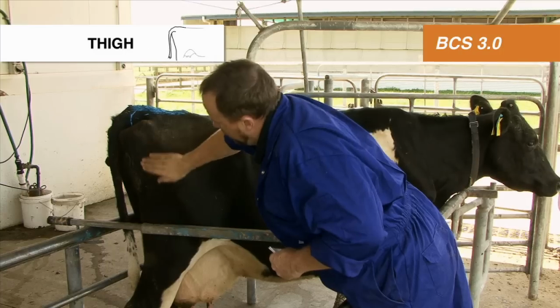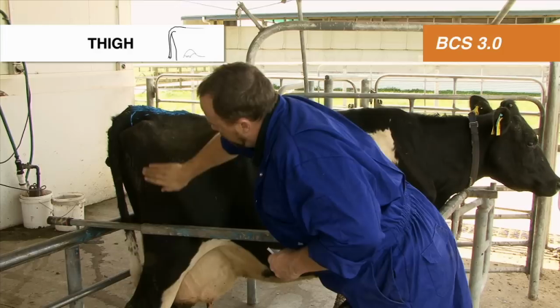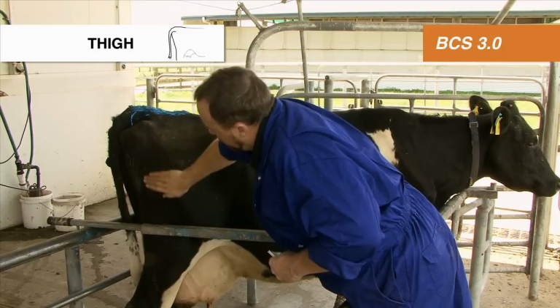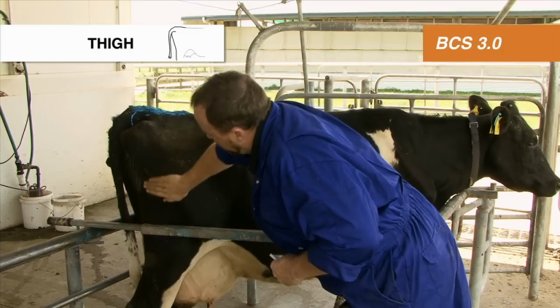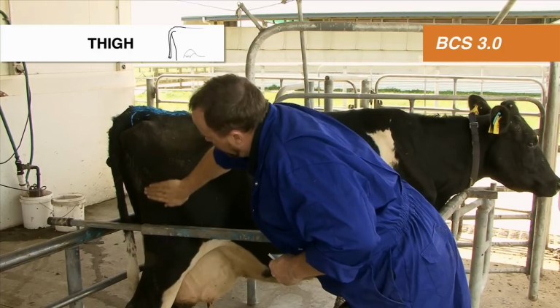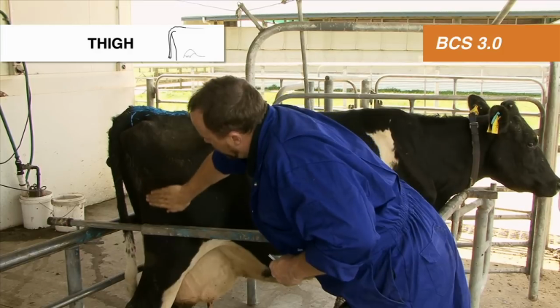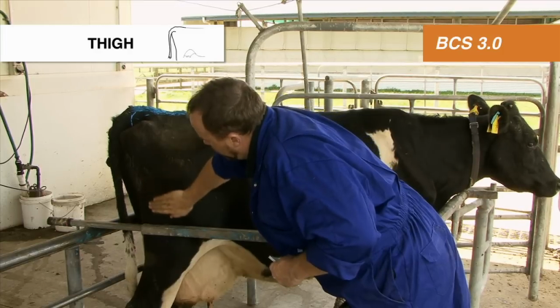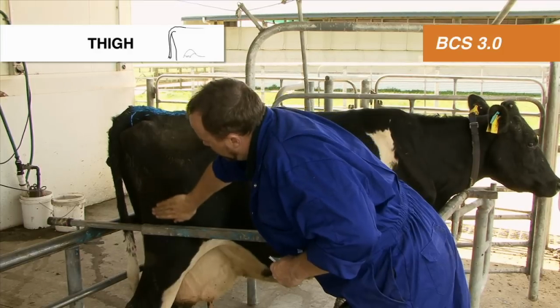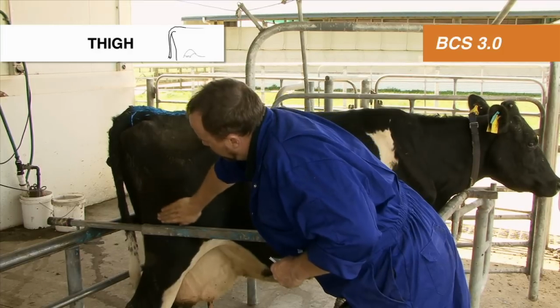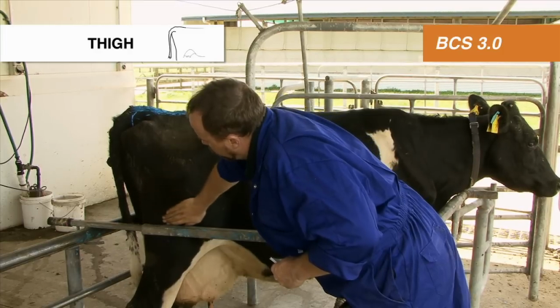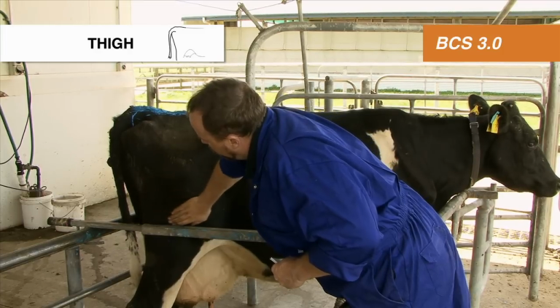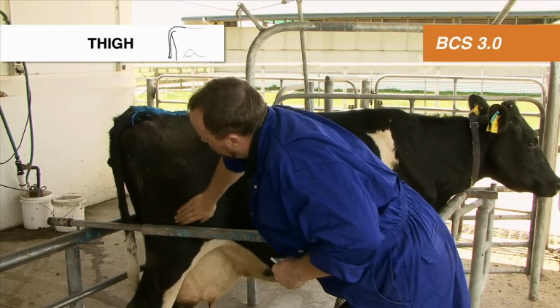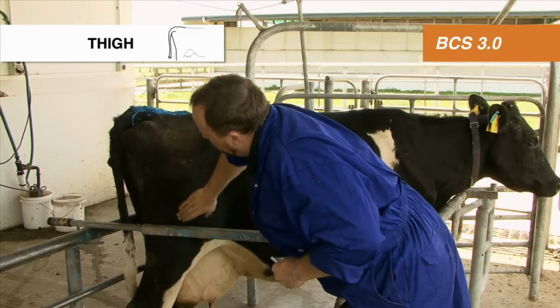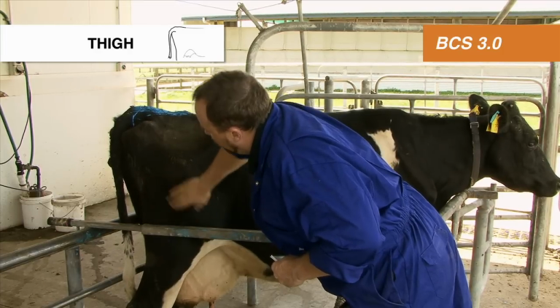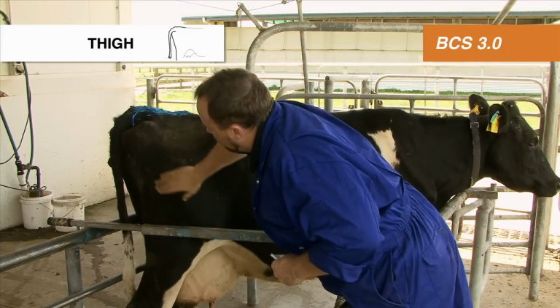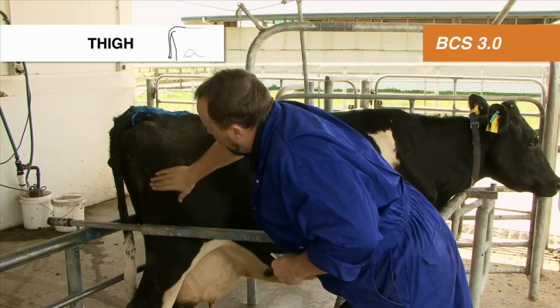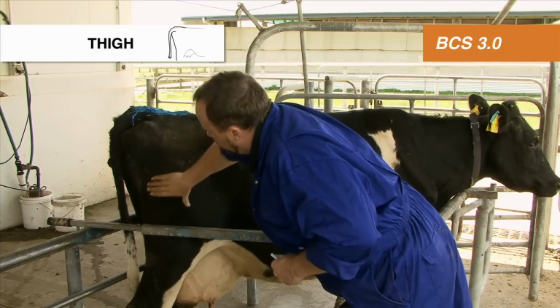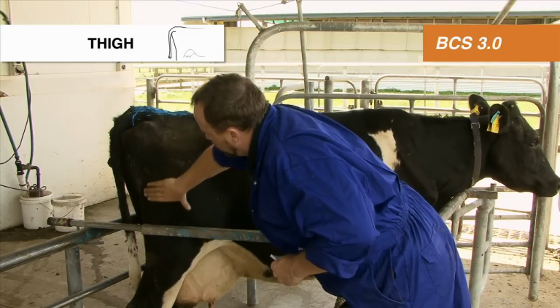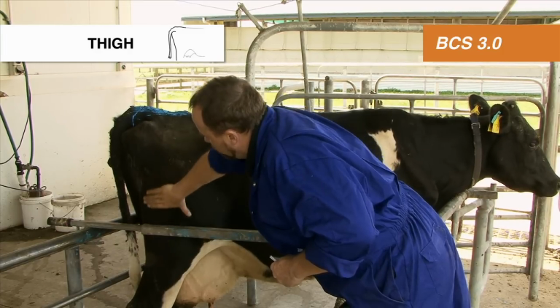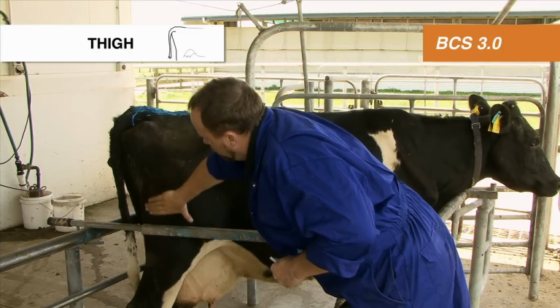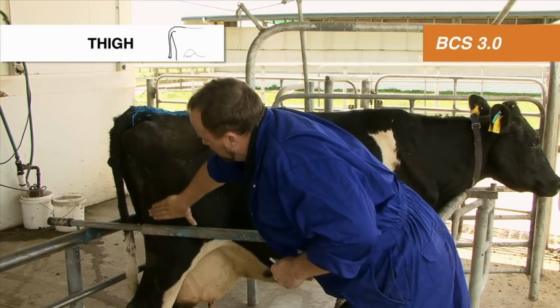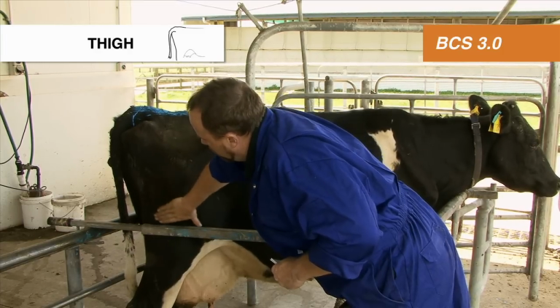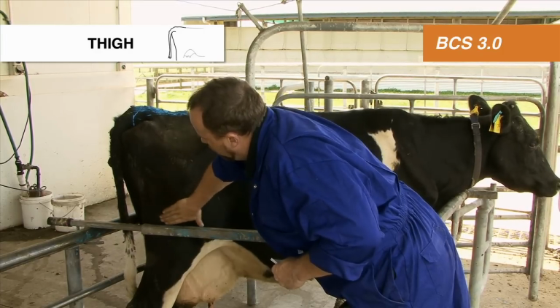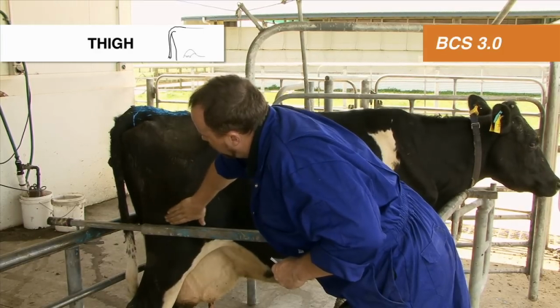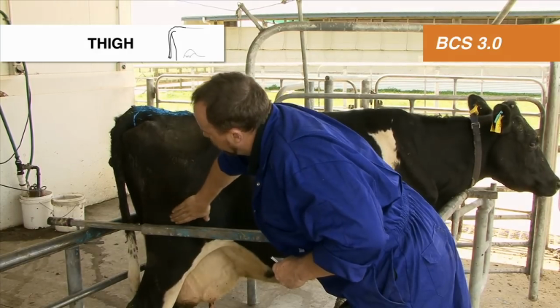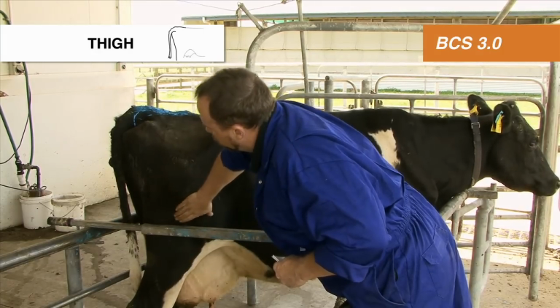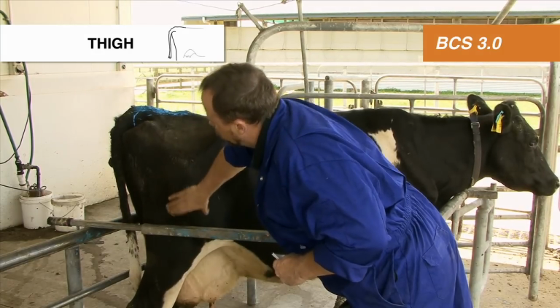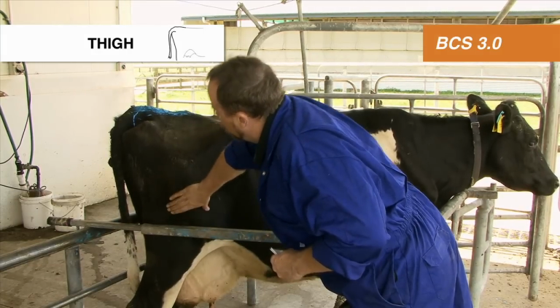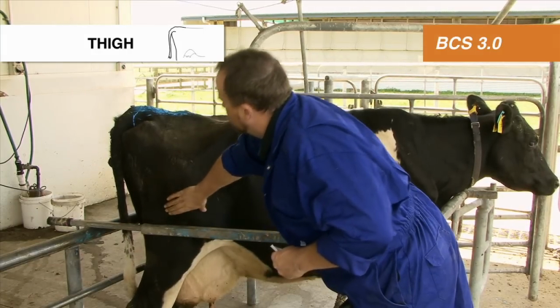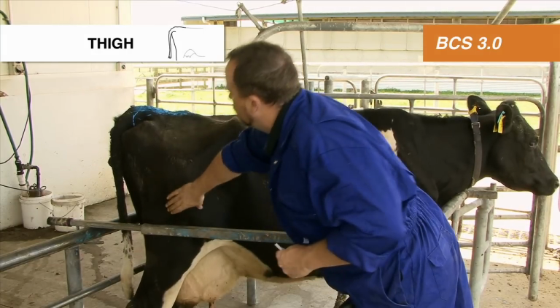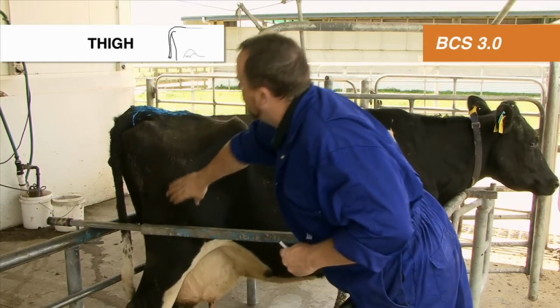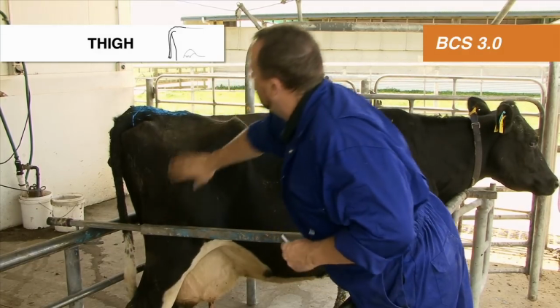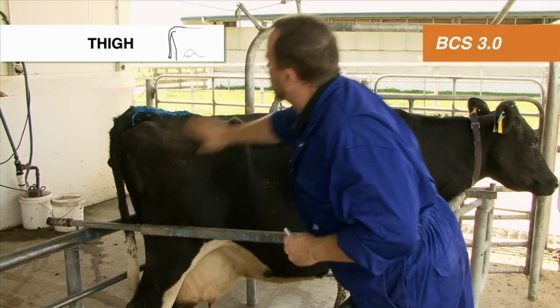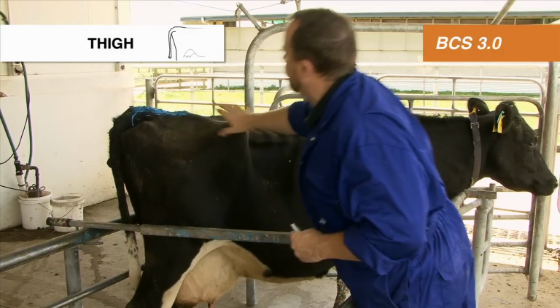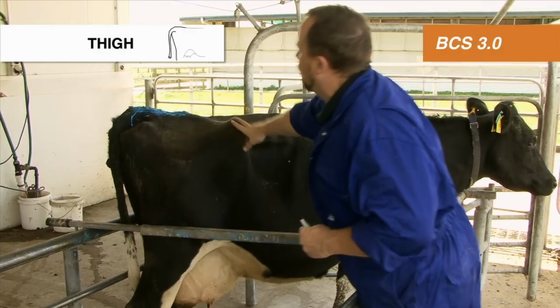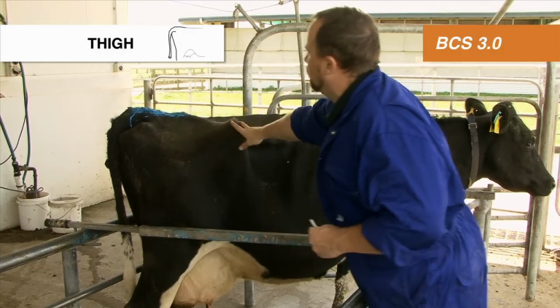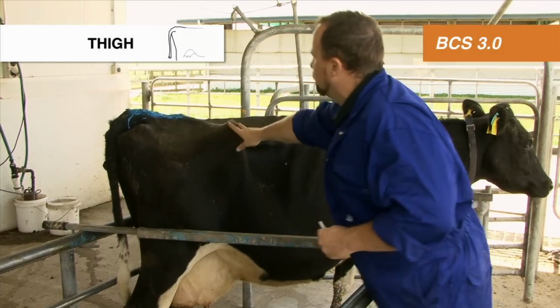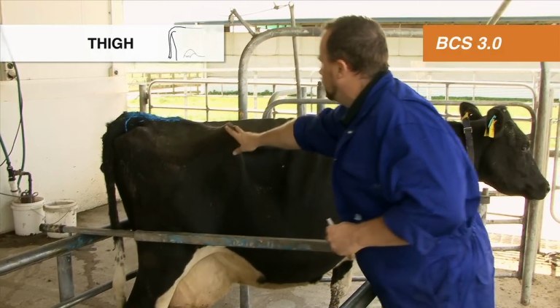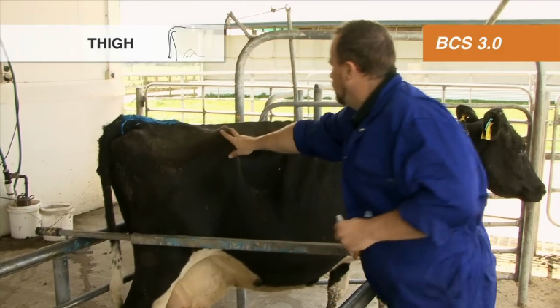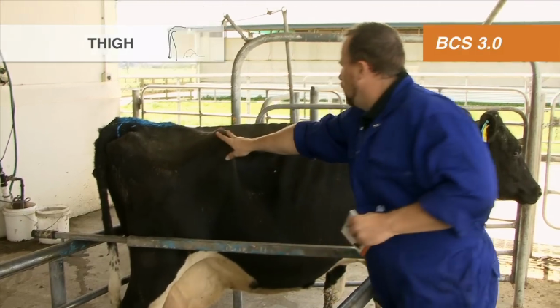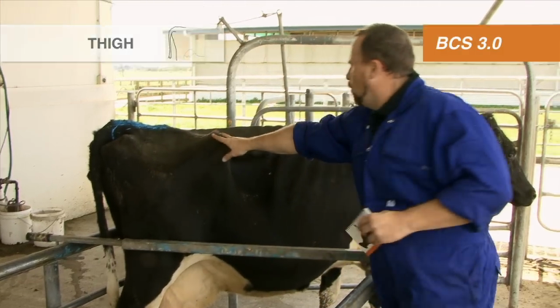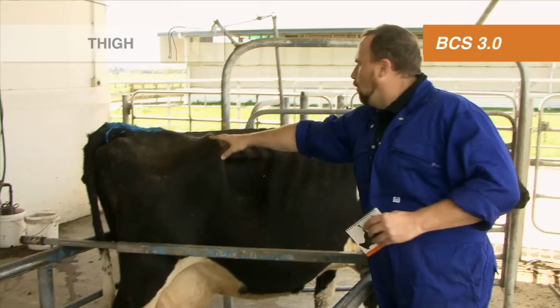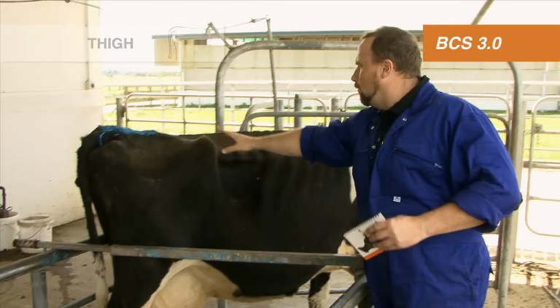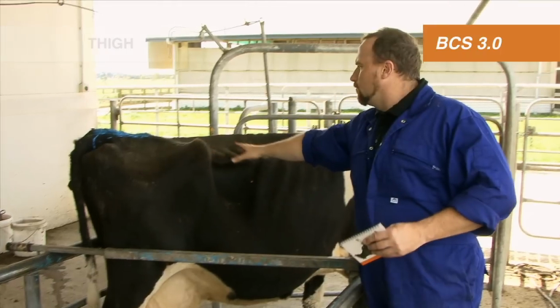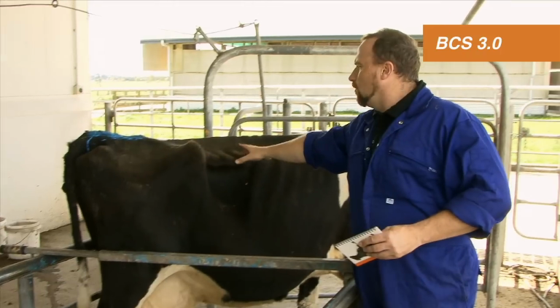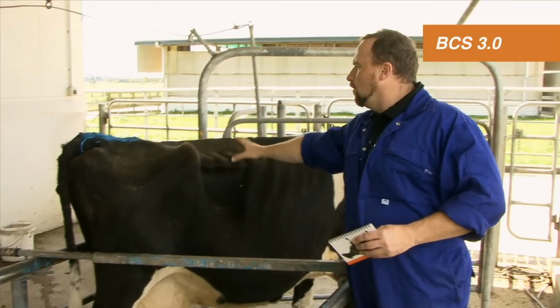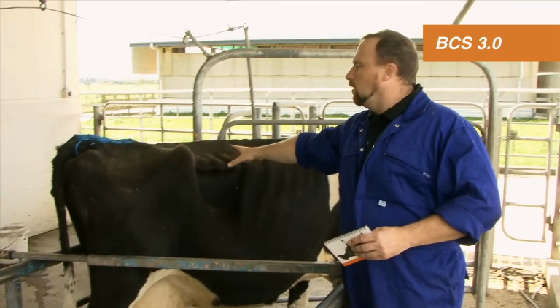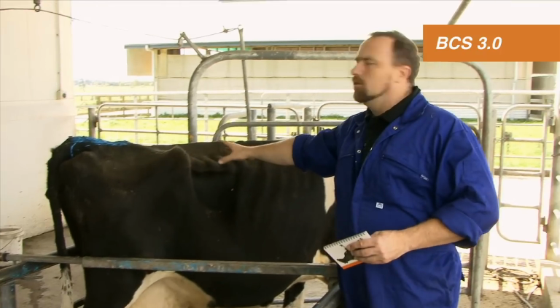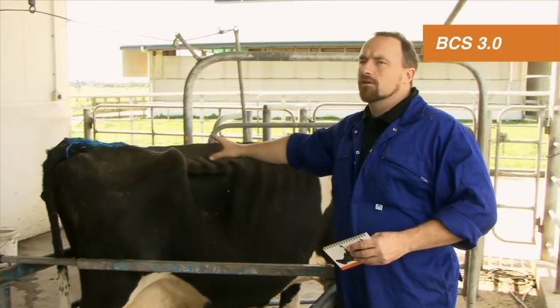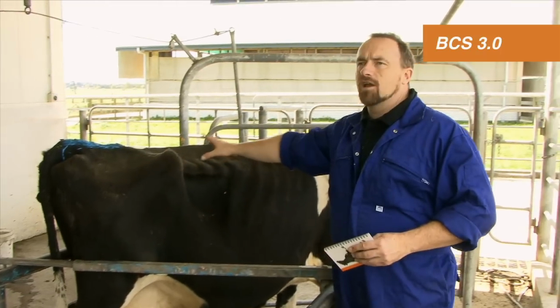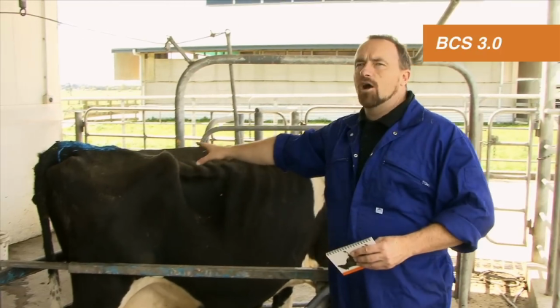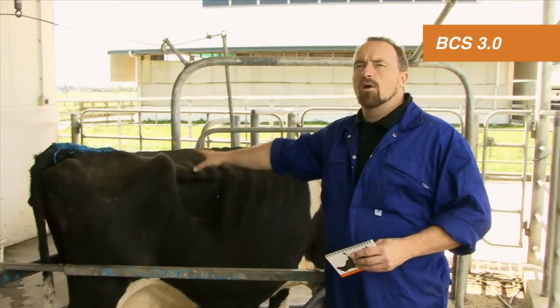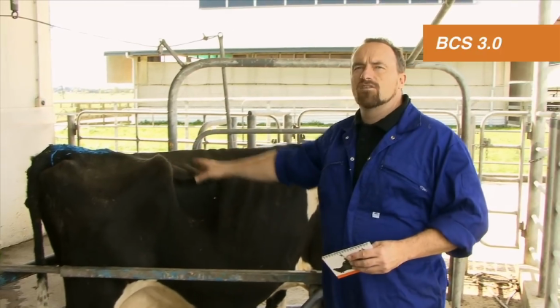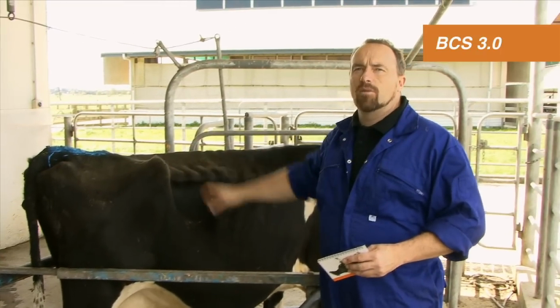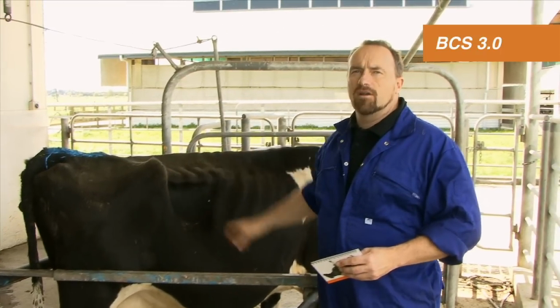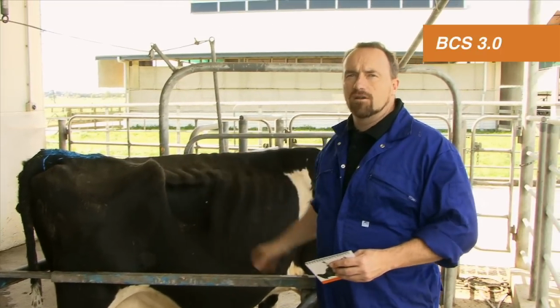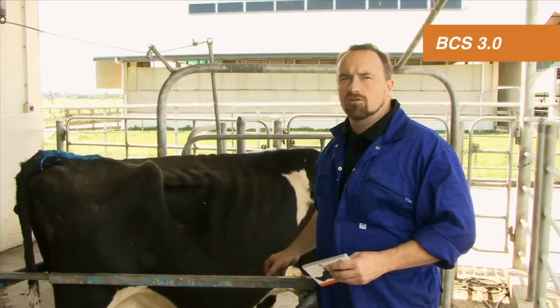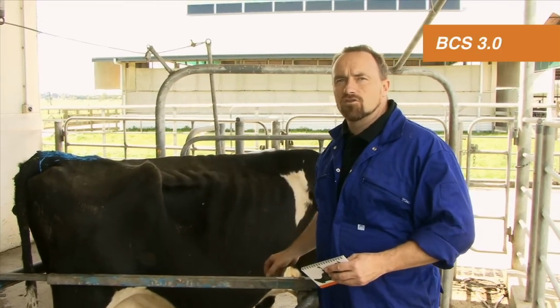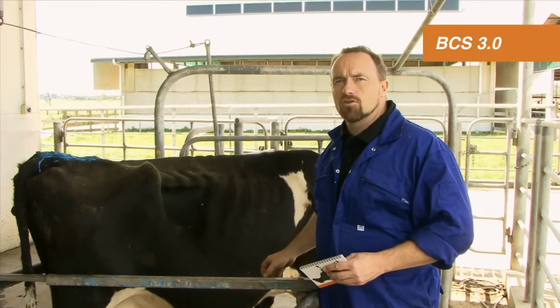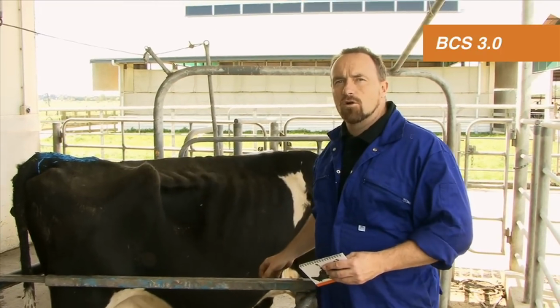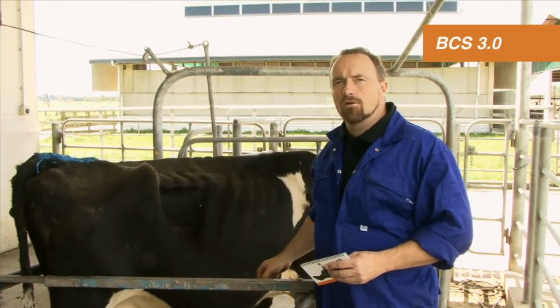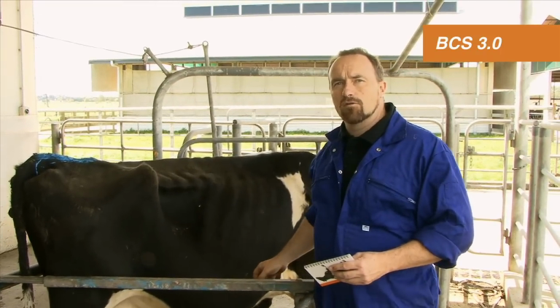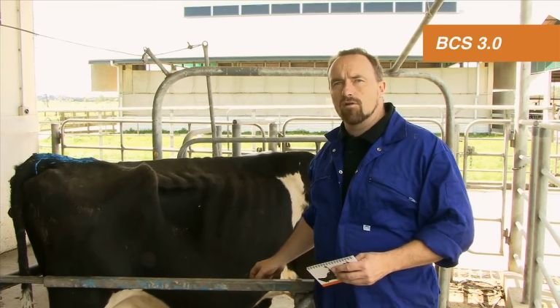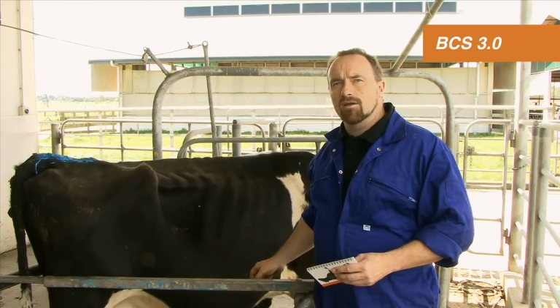The thigh is reasonably well covered — a body condition score of 3.5. Overall, the cow has a body condition score of three.